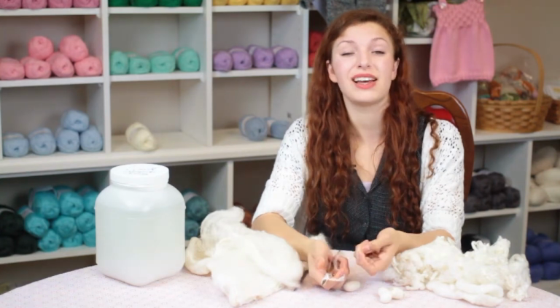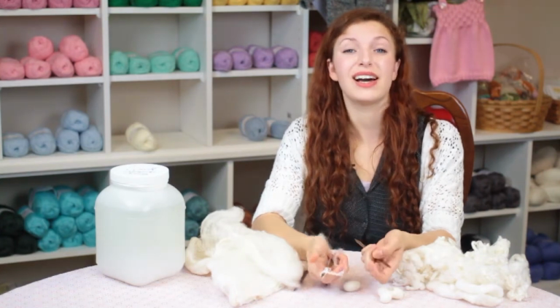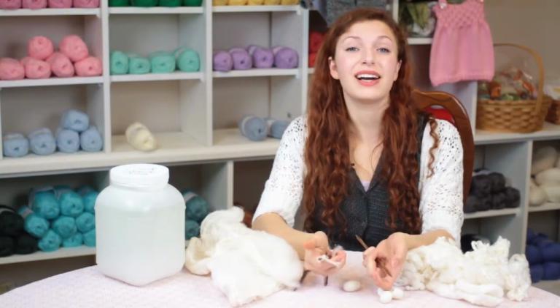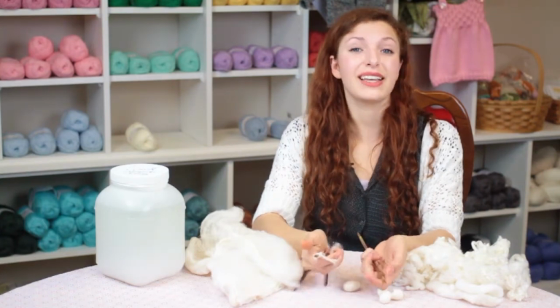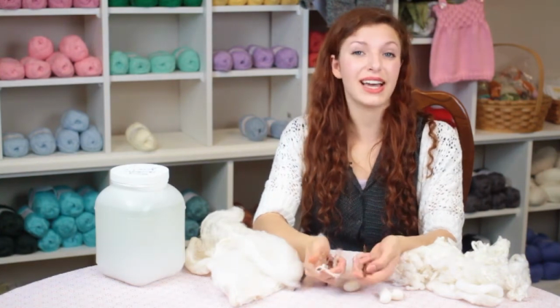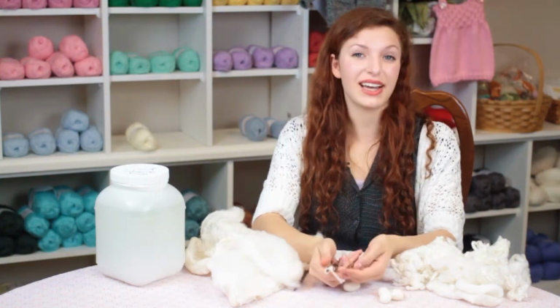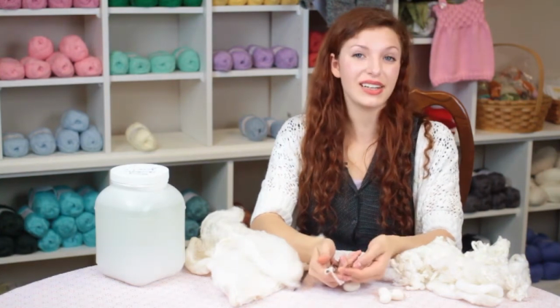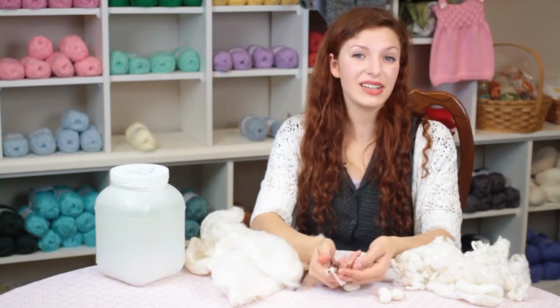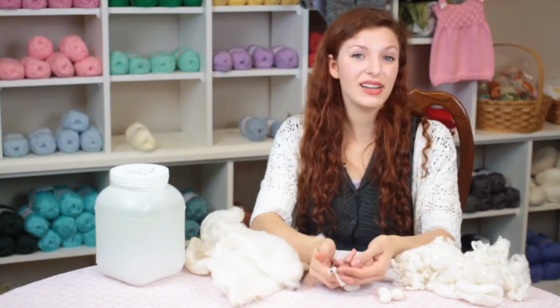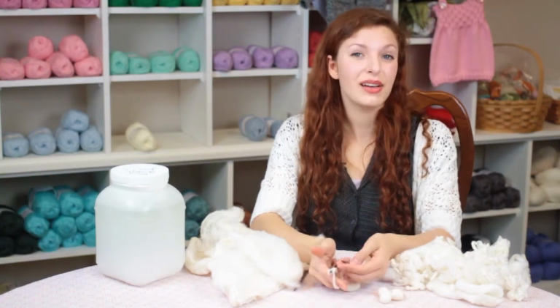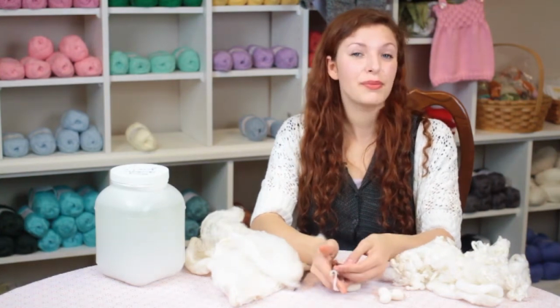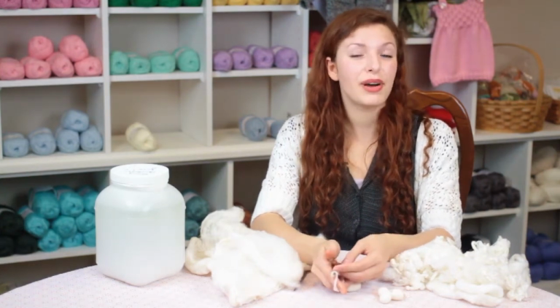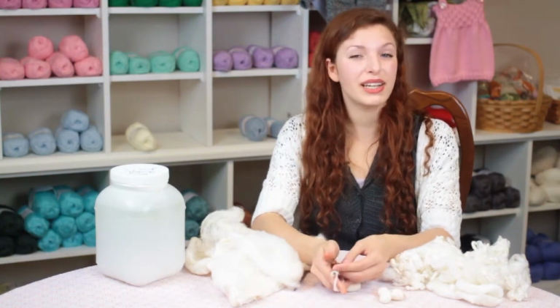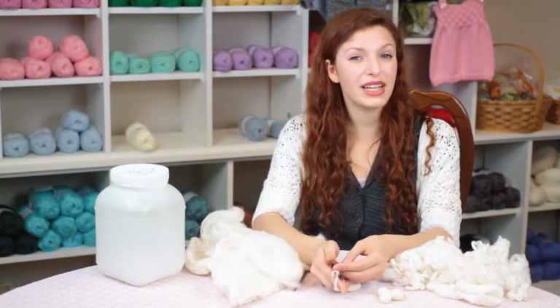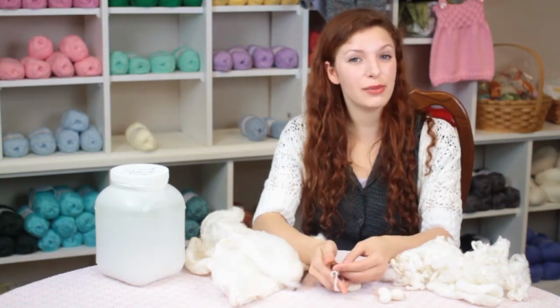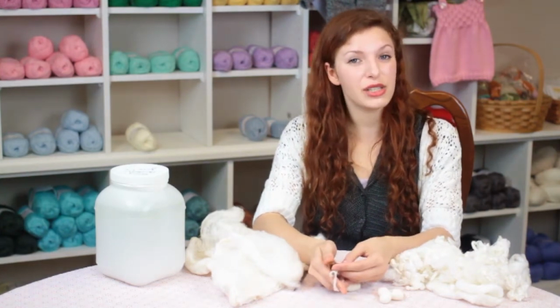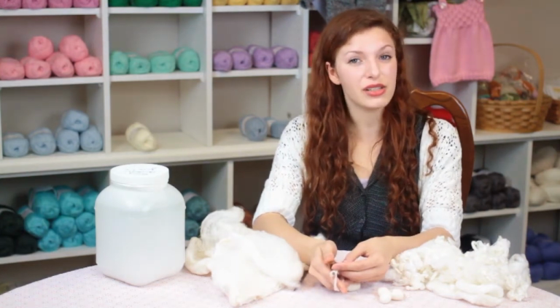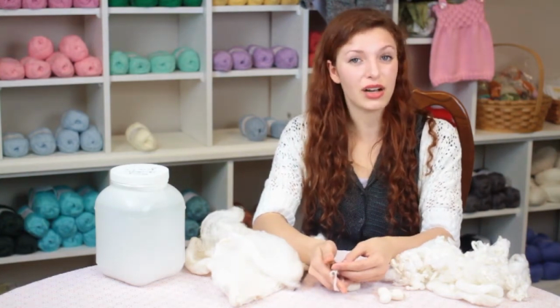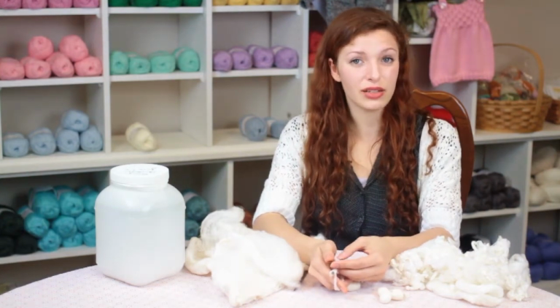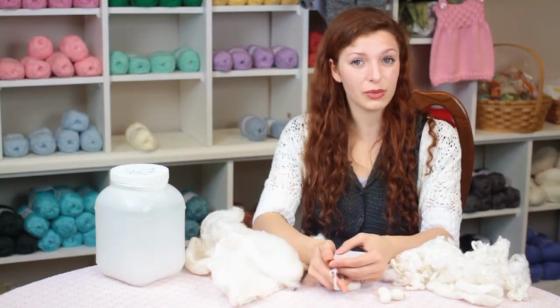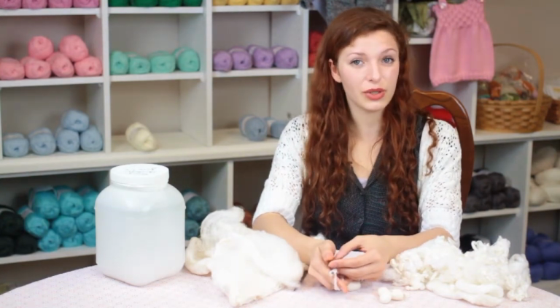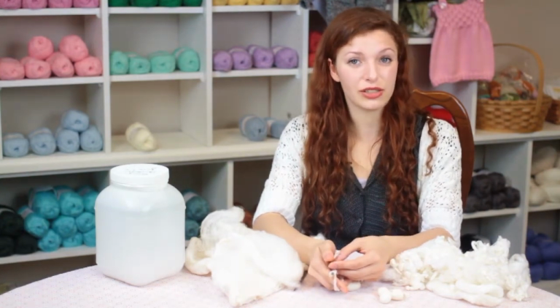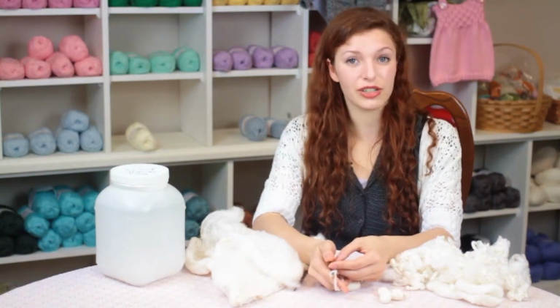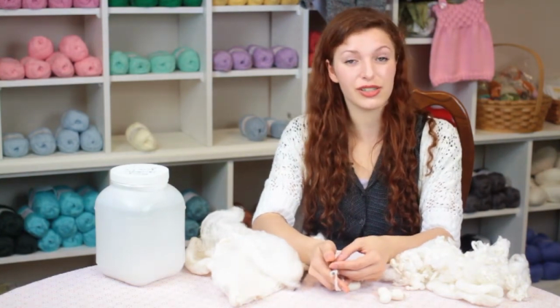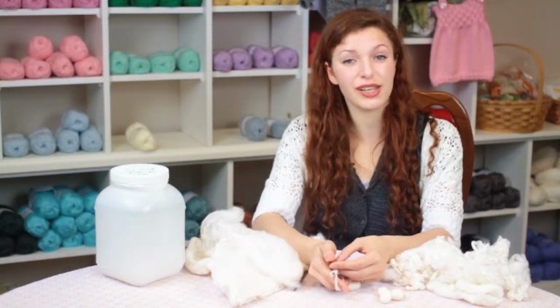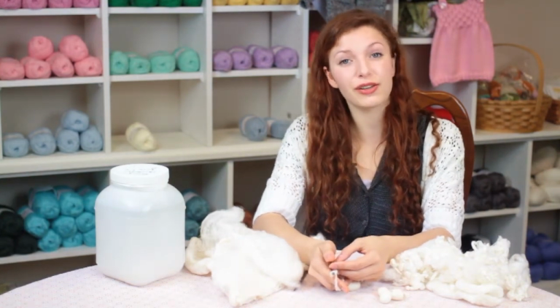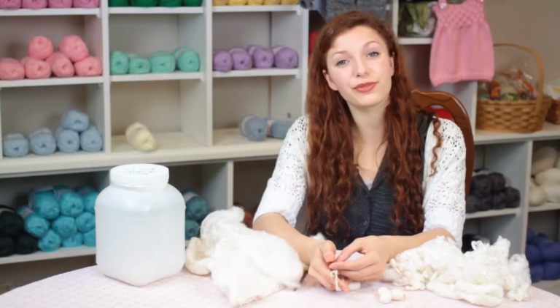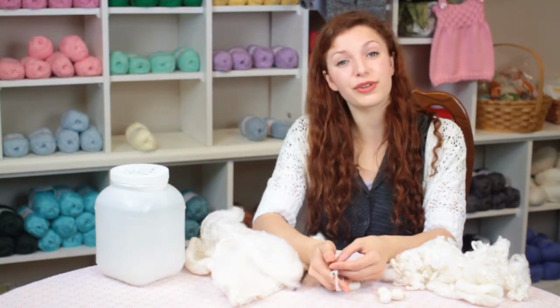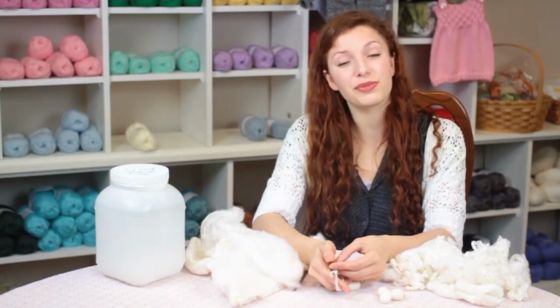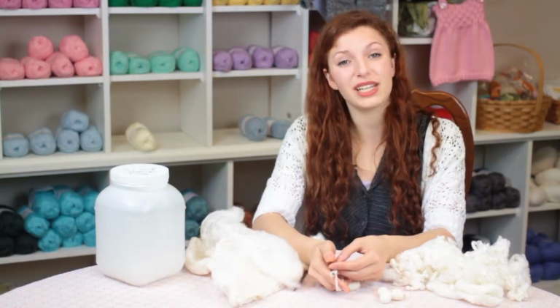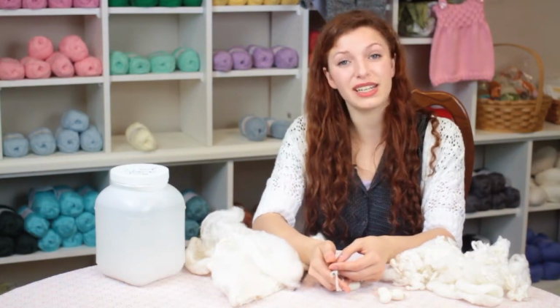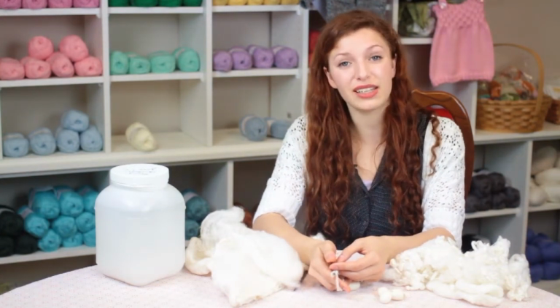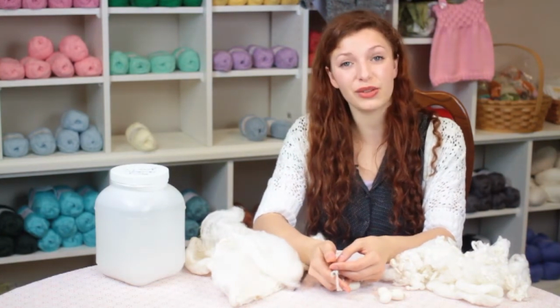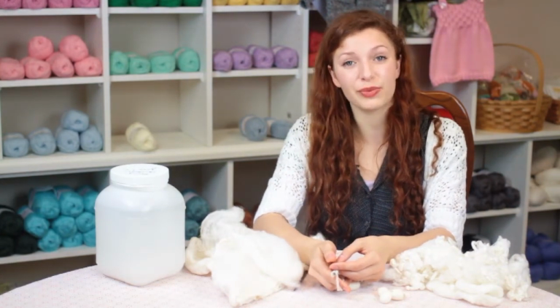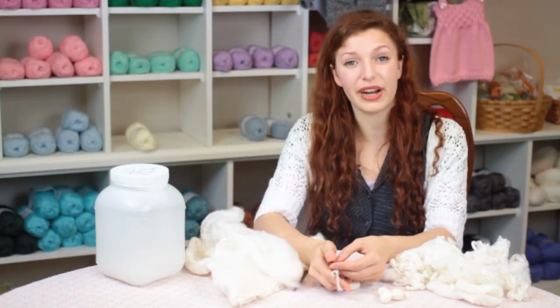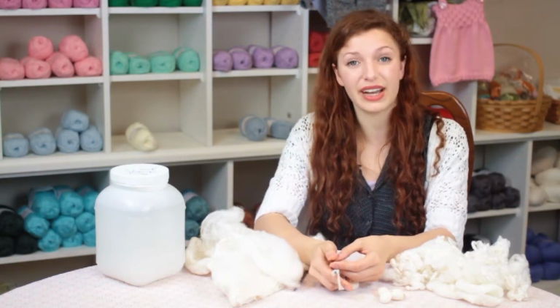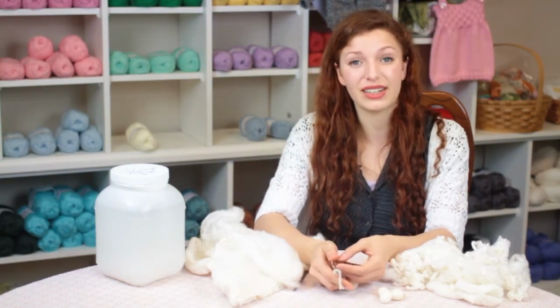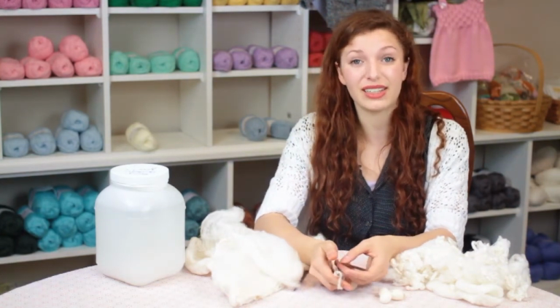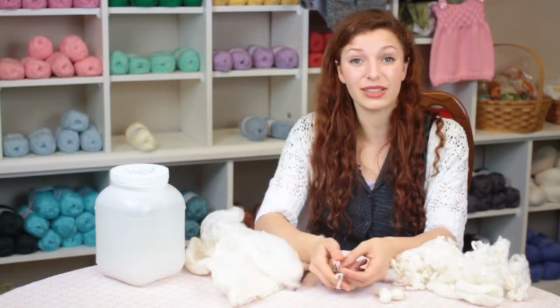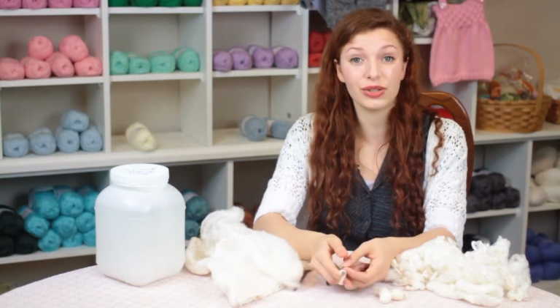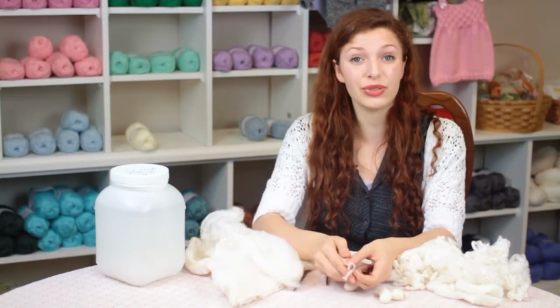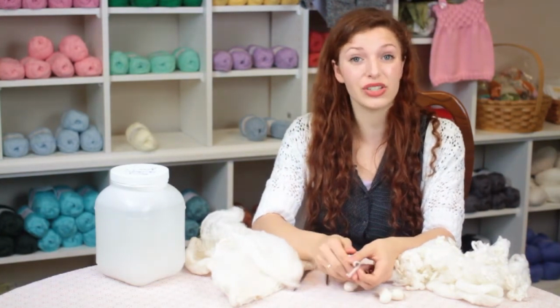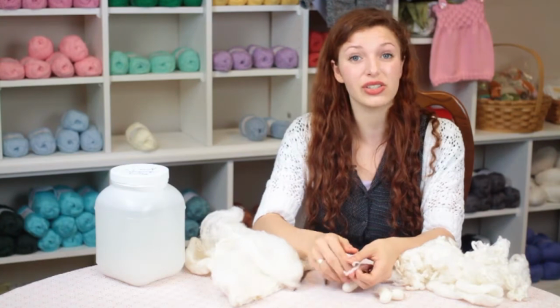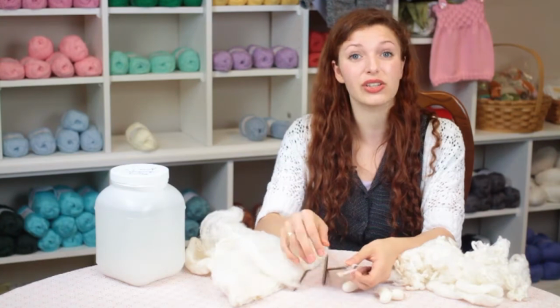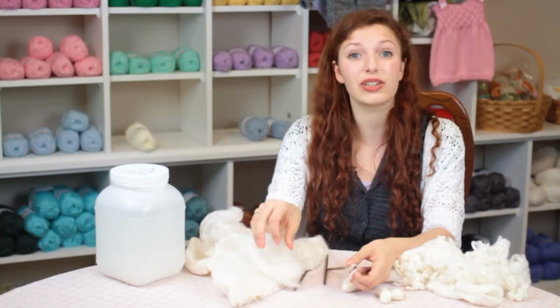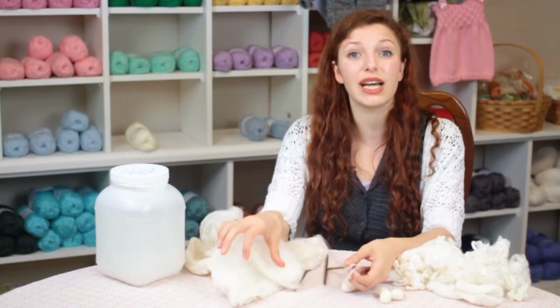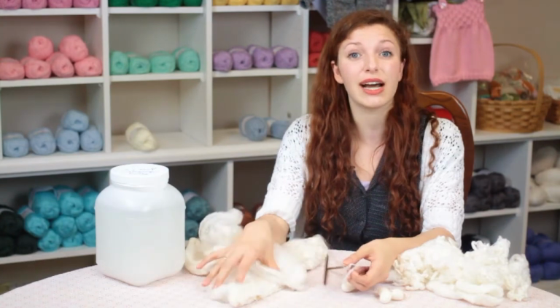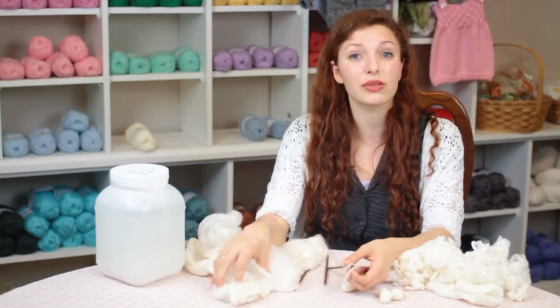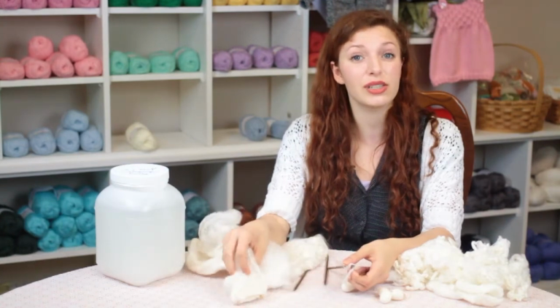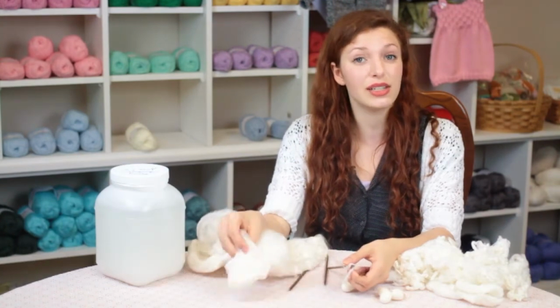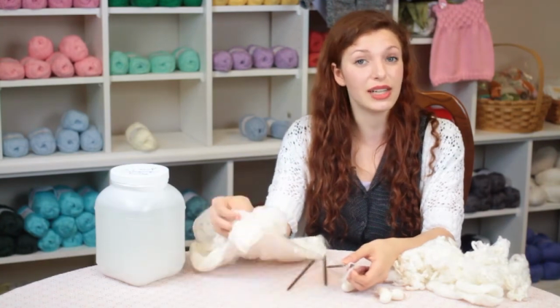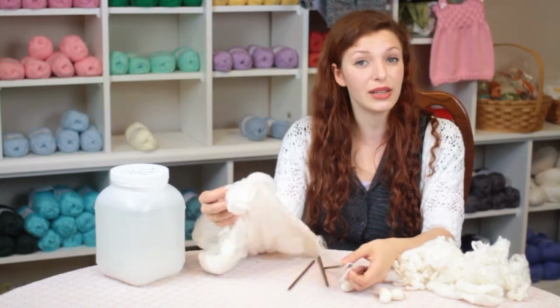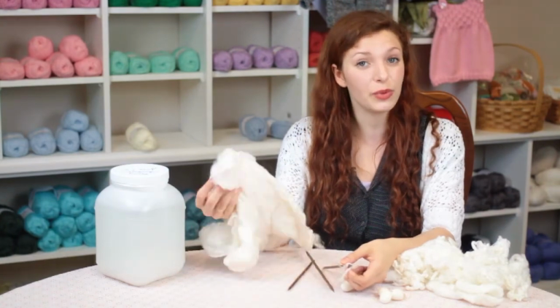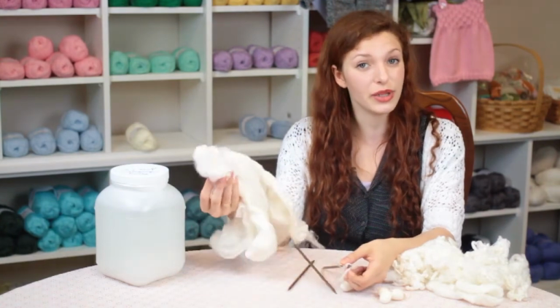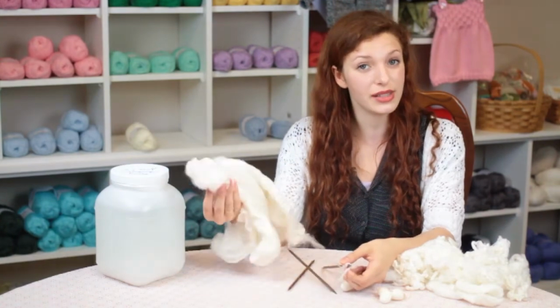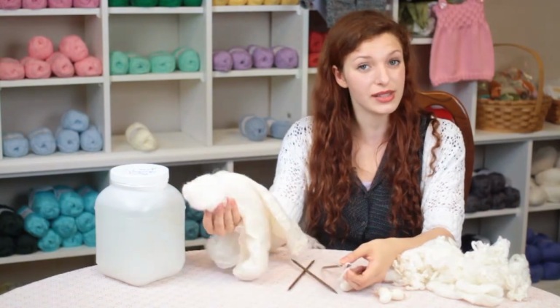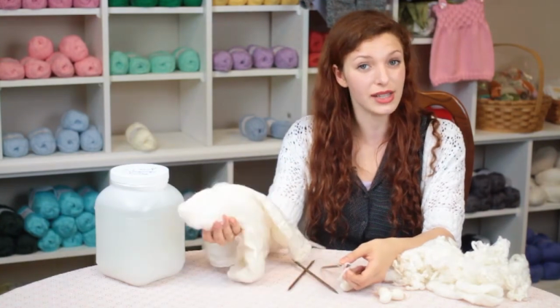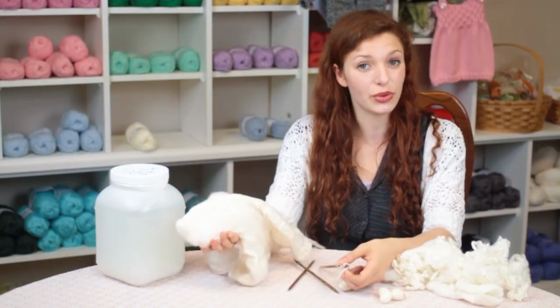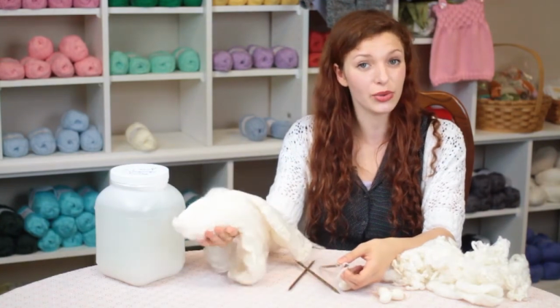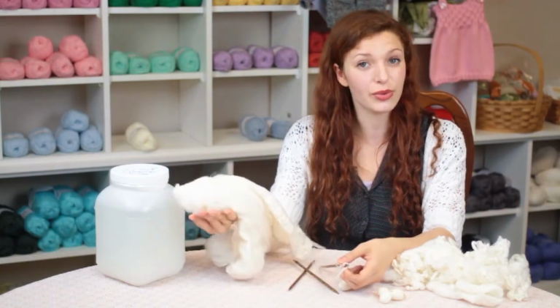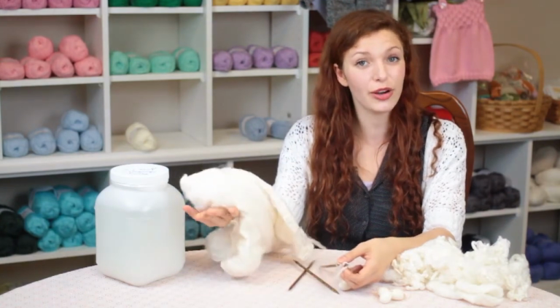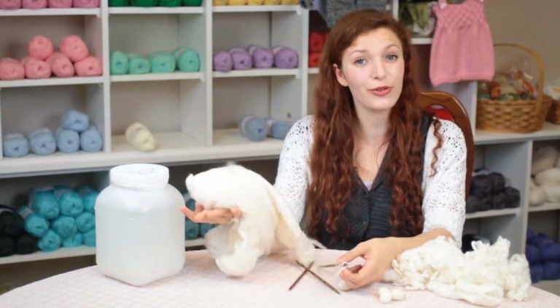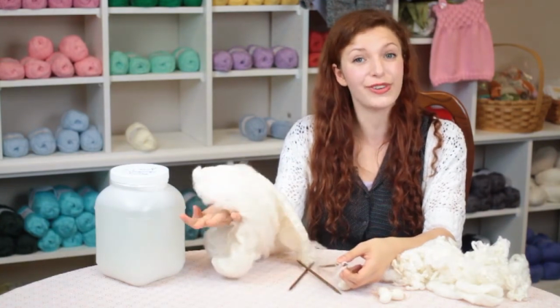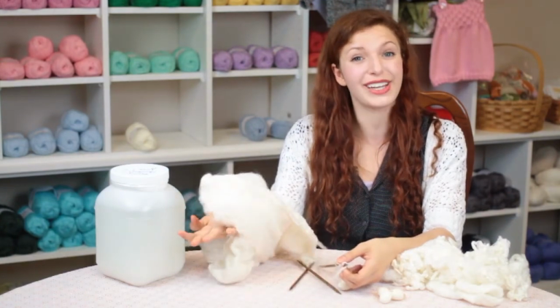Again, my name is Autumn Wintersgill from Knitting in the Red and you just learned how to knit with silk roving.